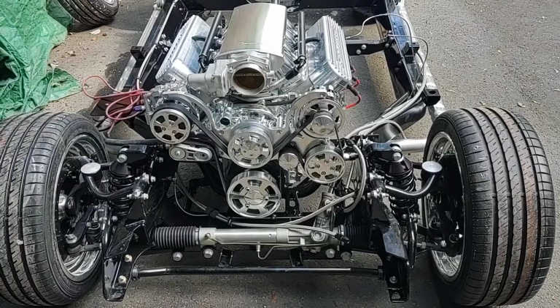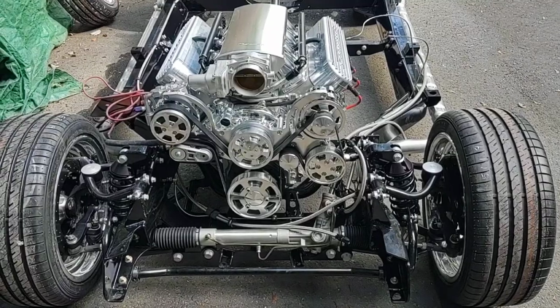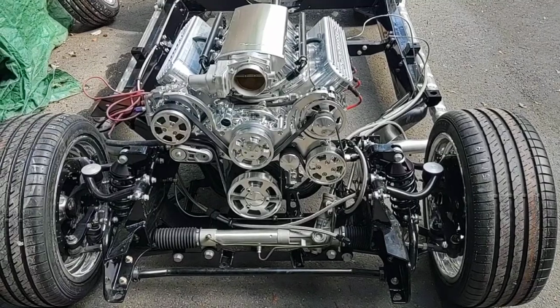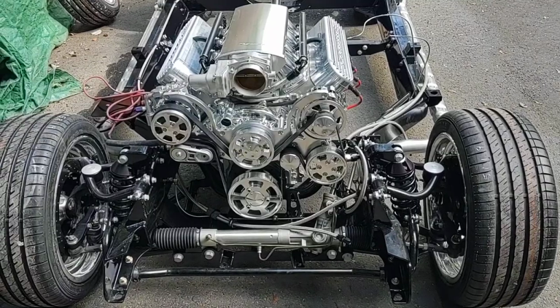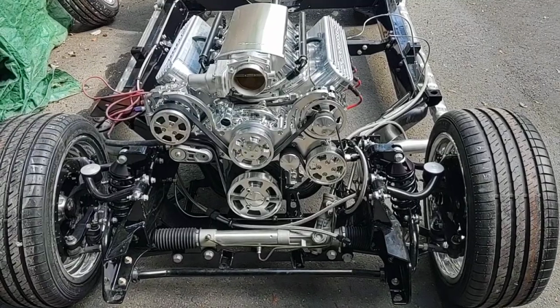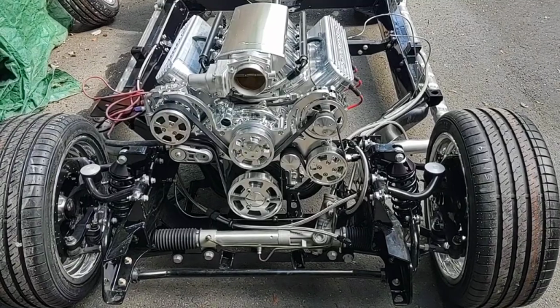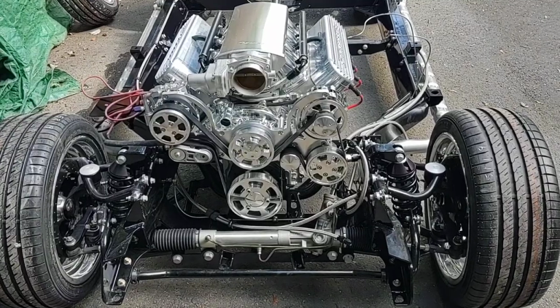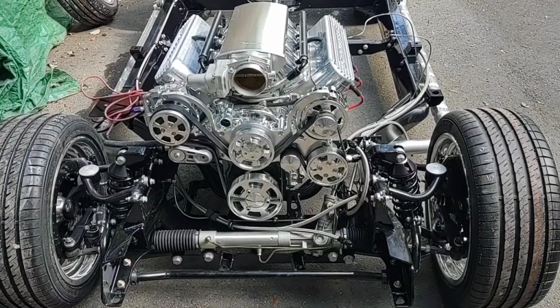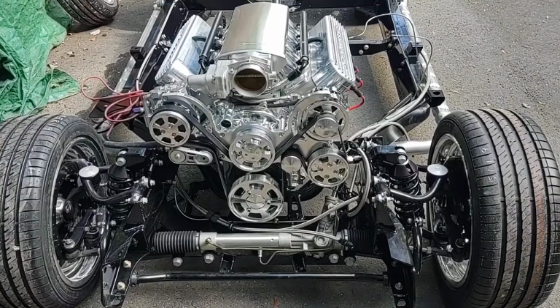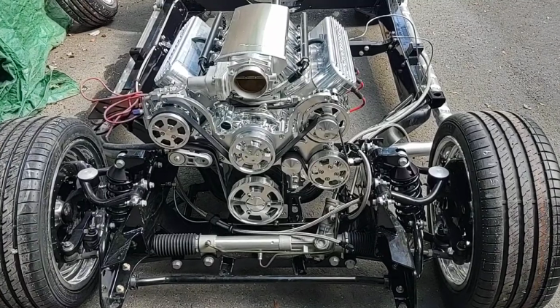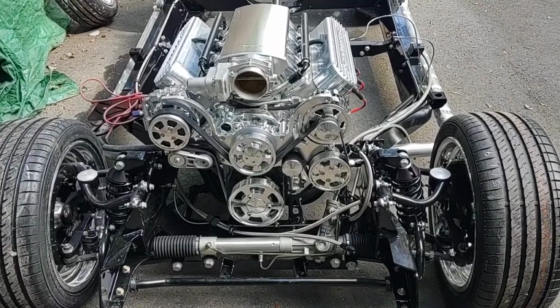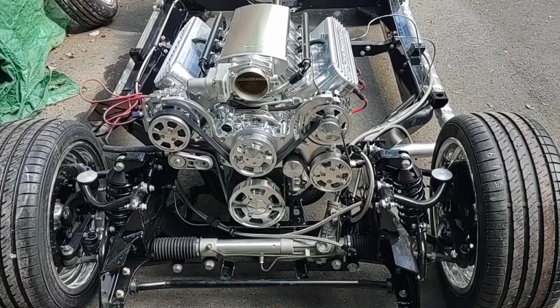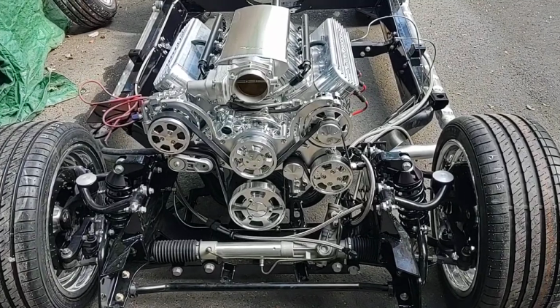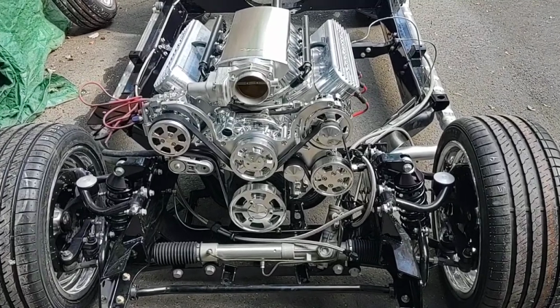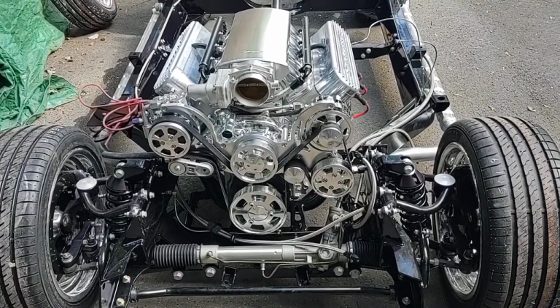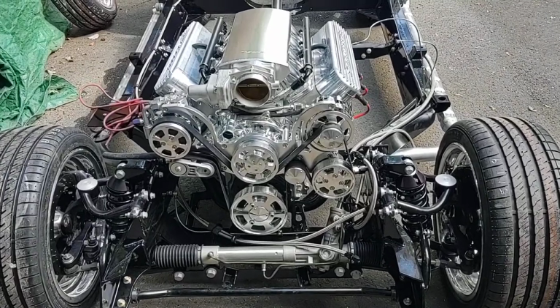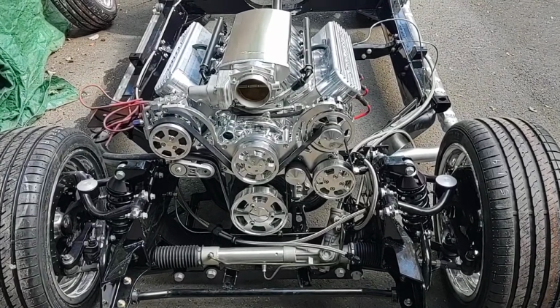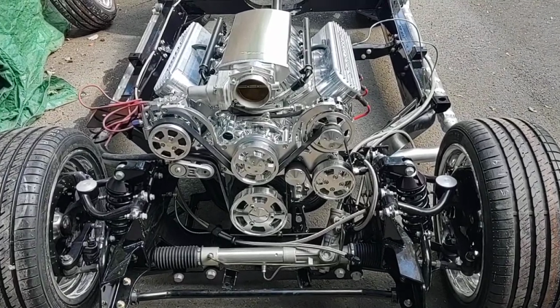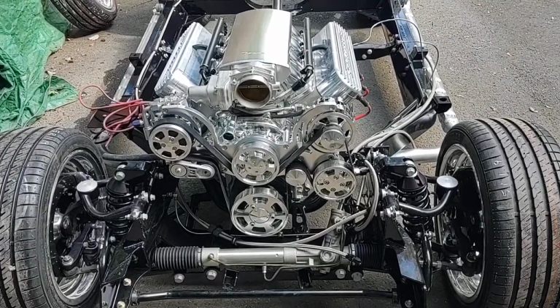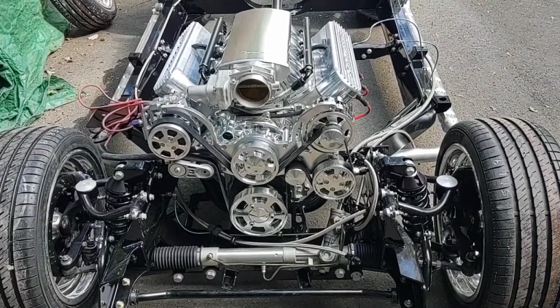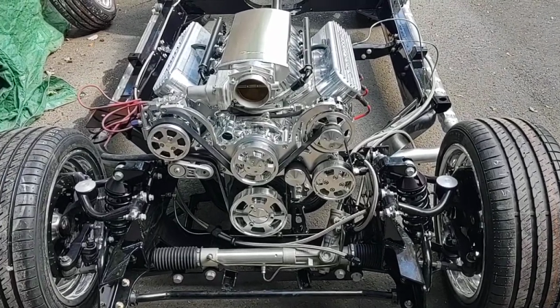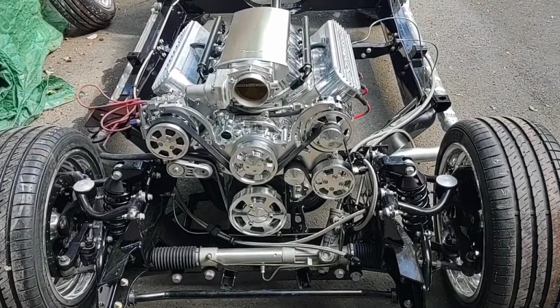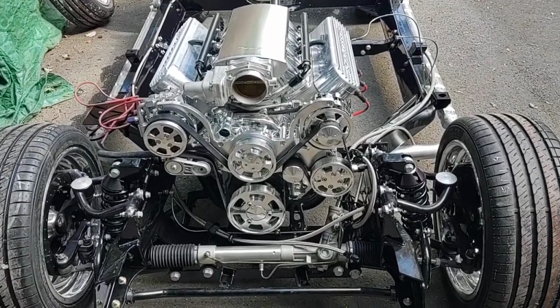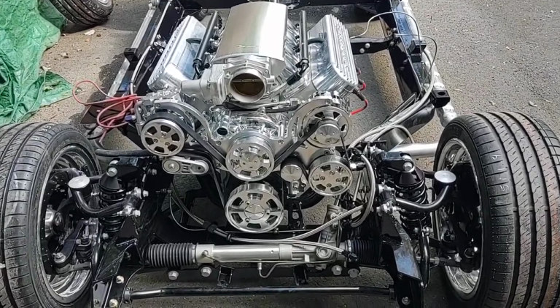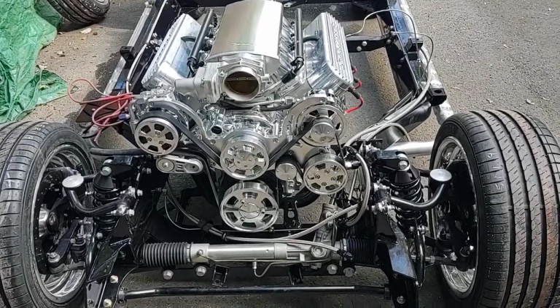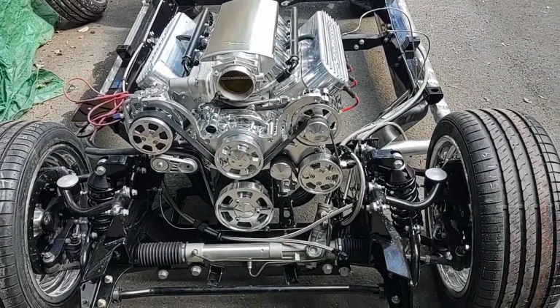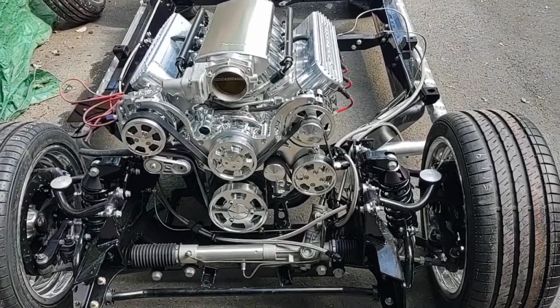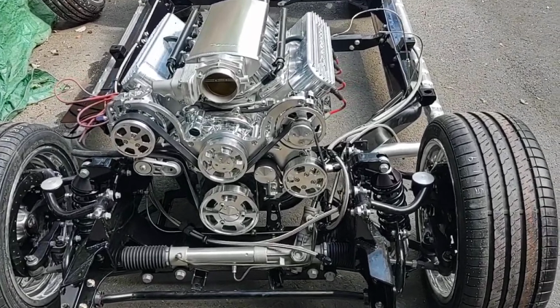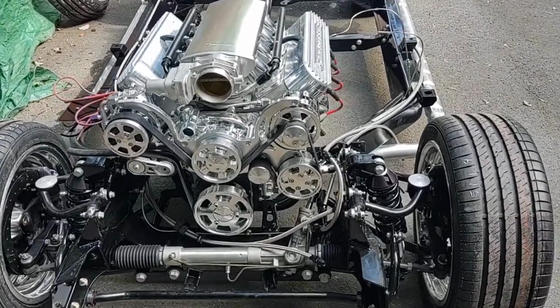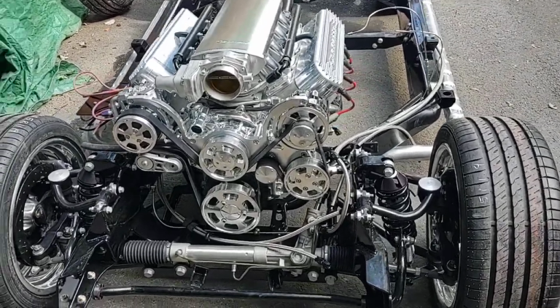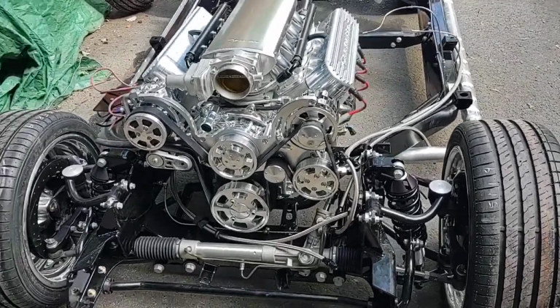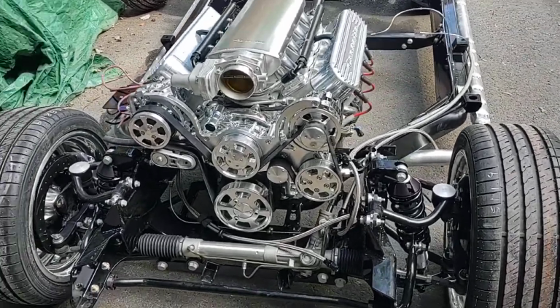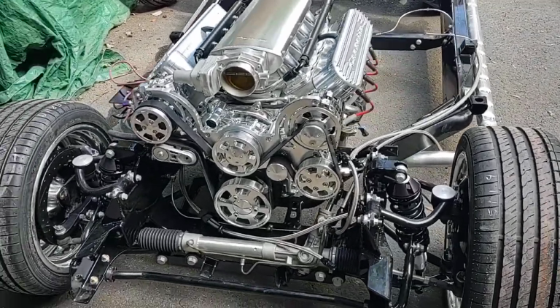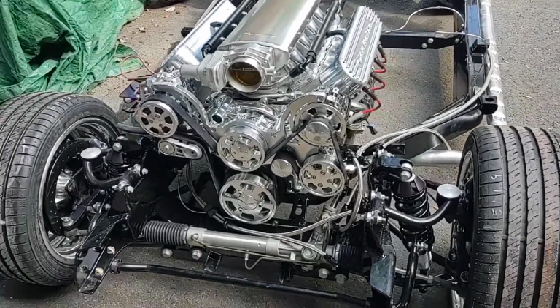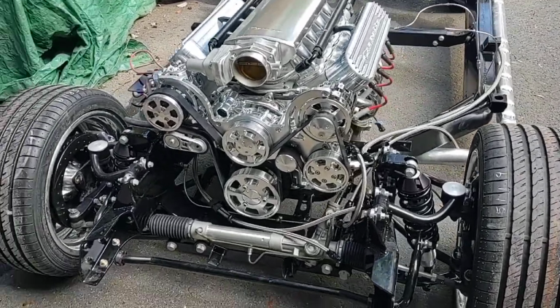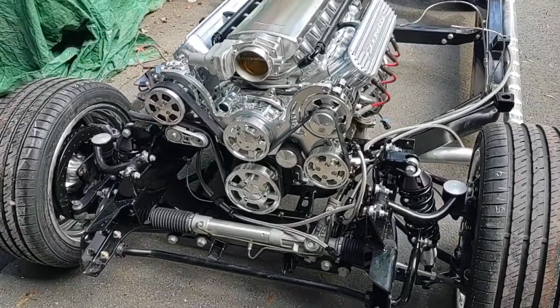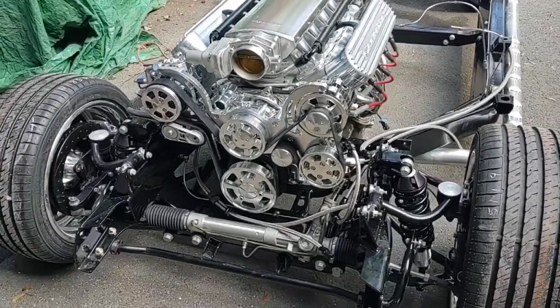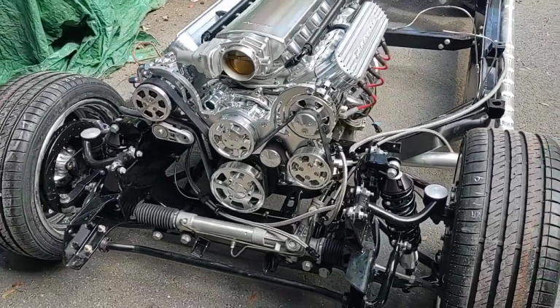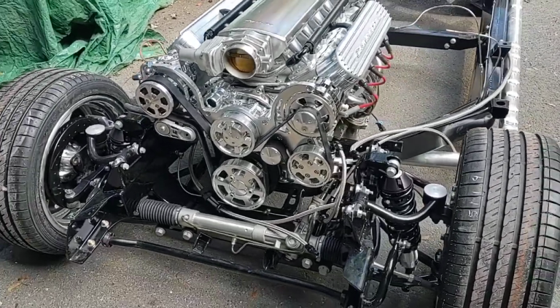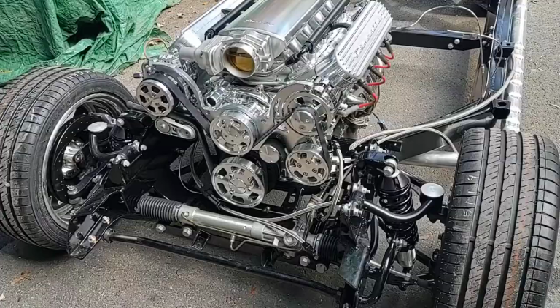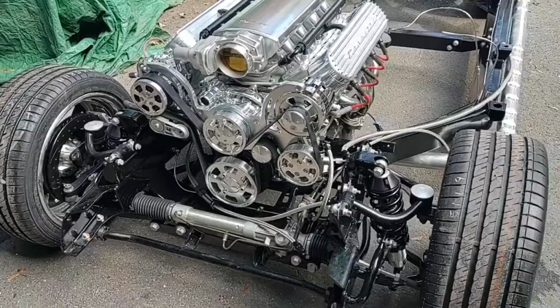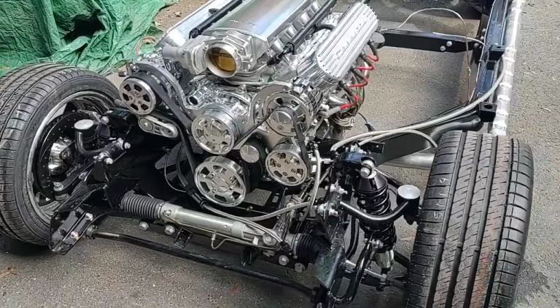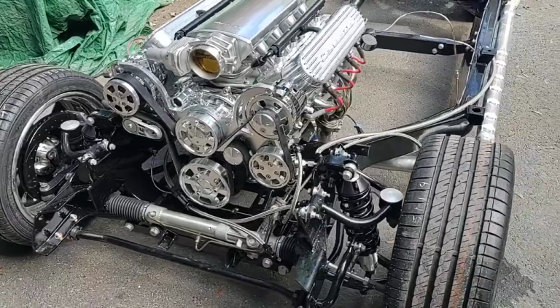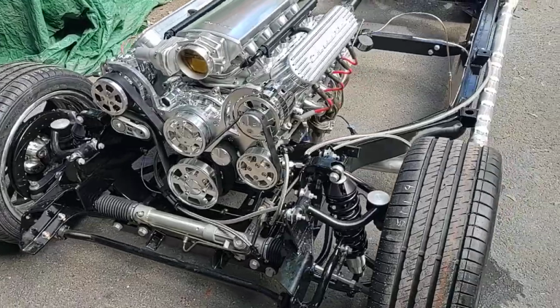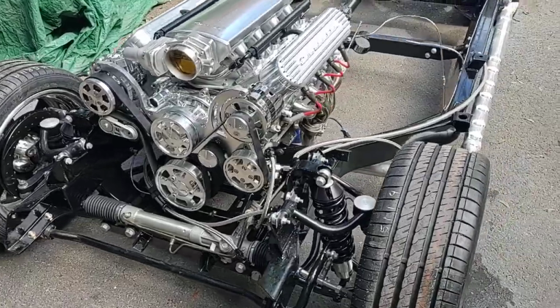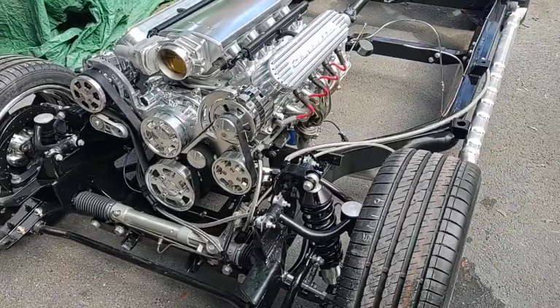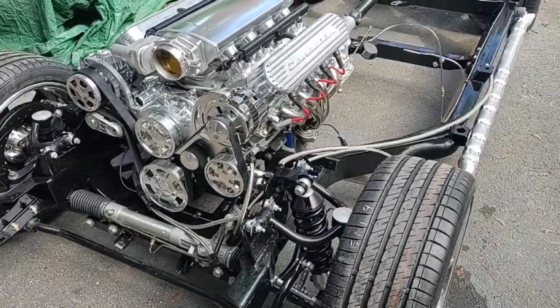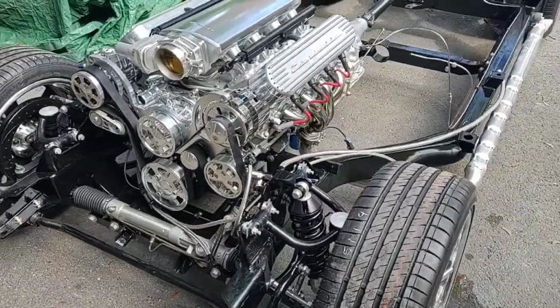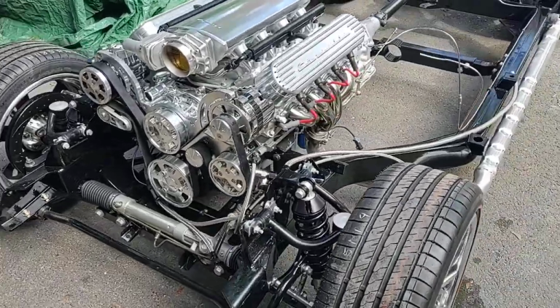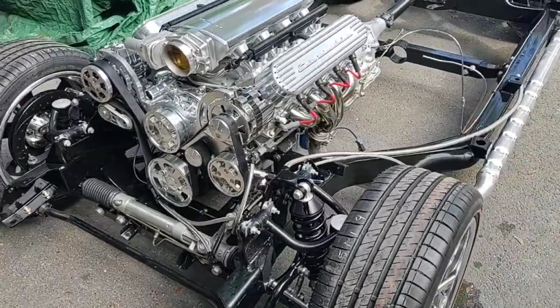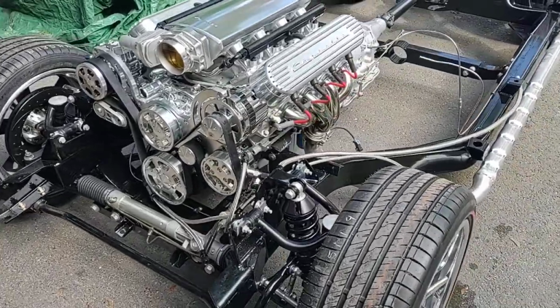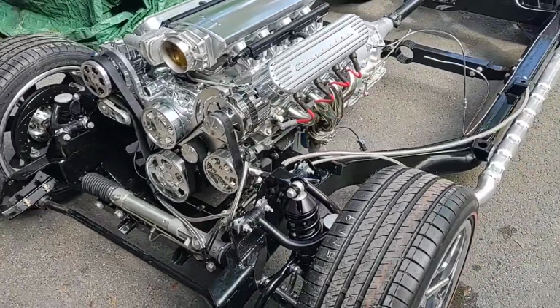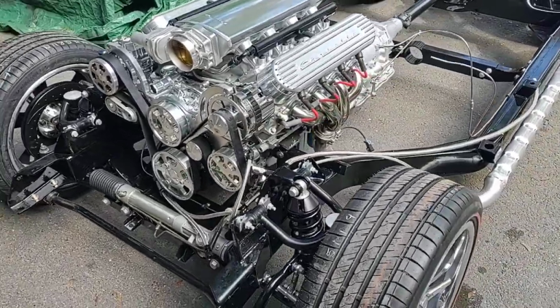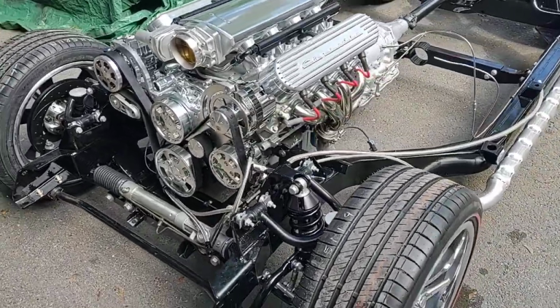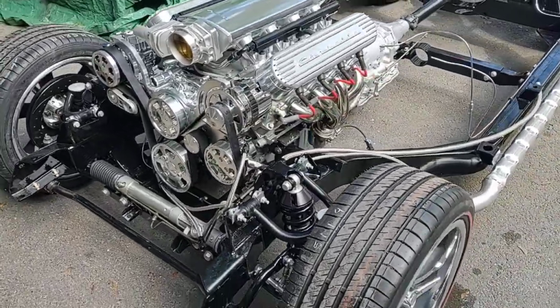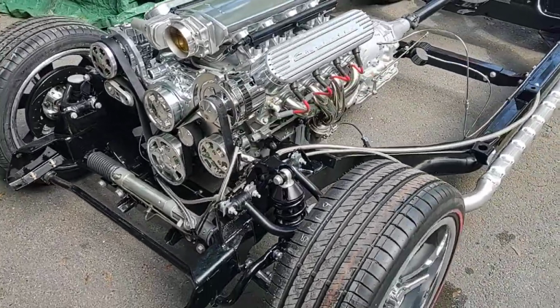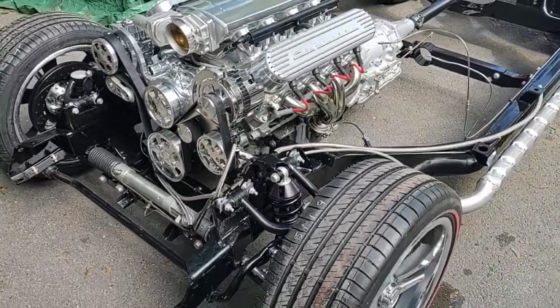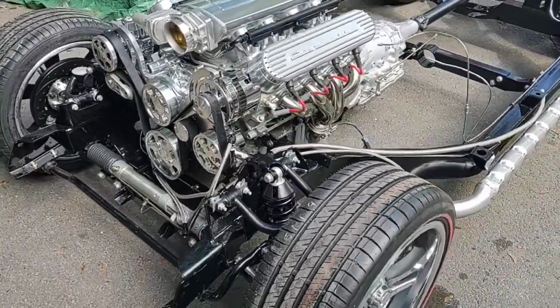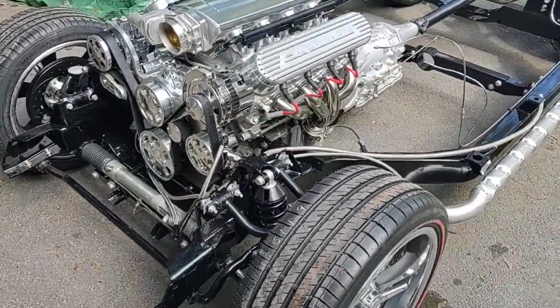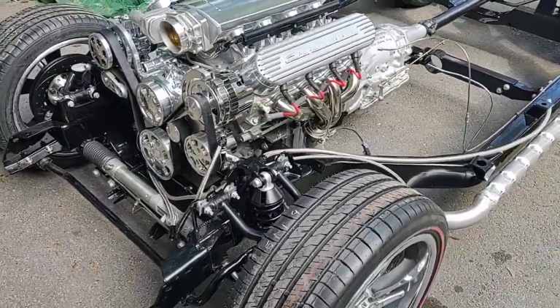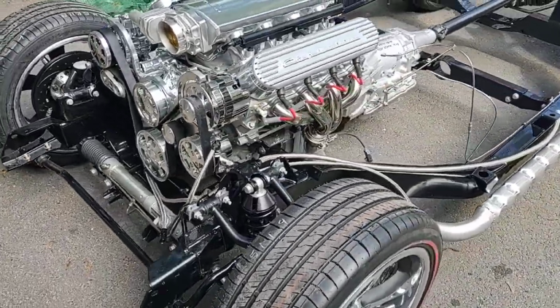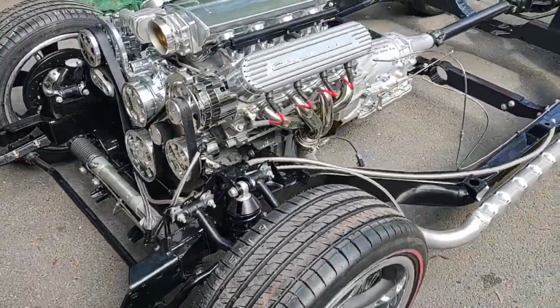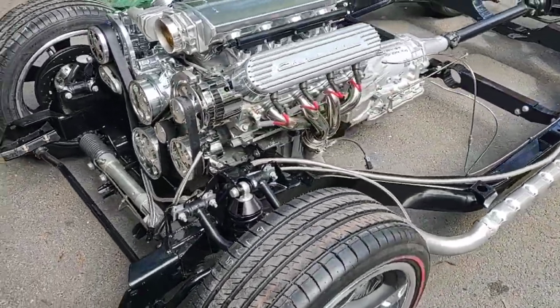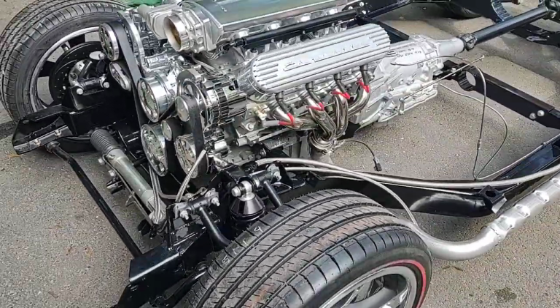I'm just taking a quick video of my Art Morrison chassis with the LS3 525 horsepower engine in it. It's going underneath the split window coupe body that I'm working on.